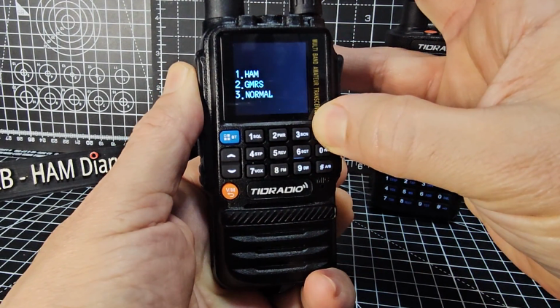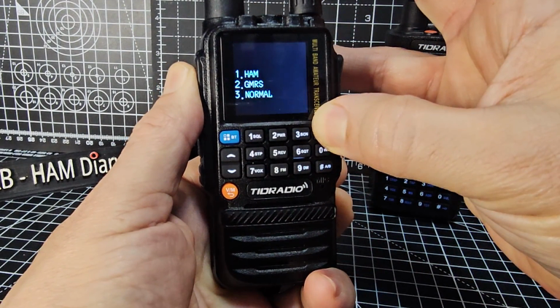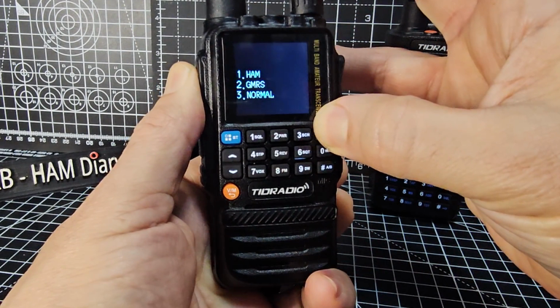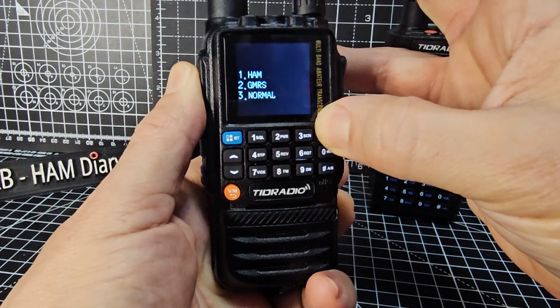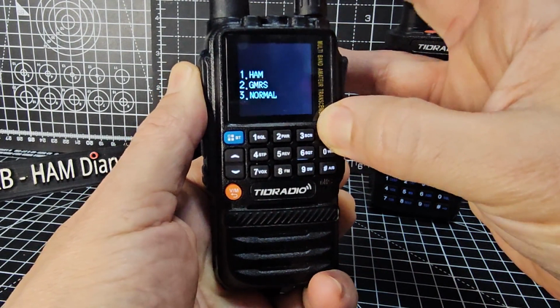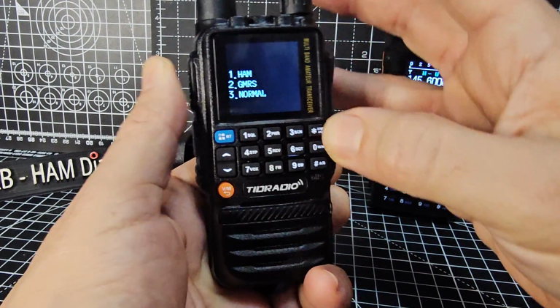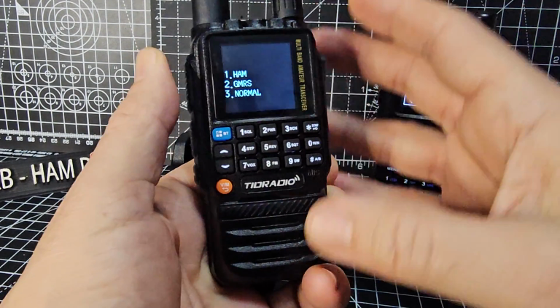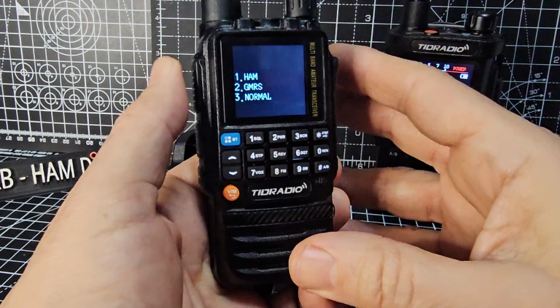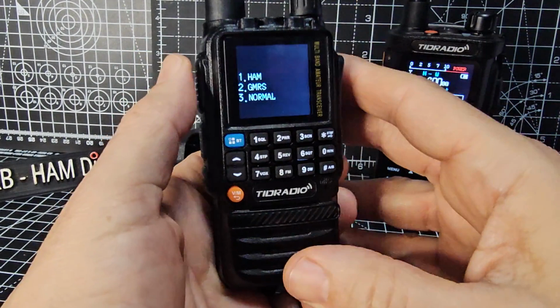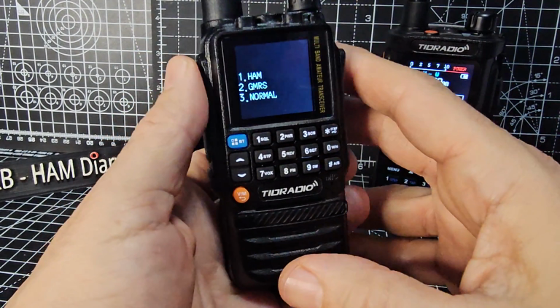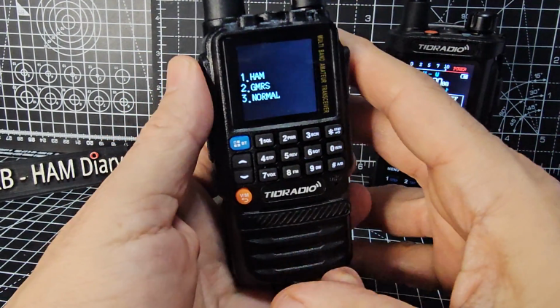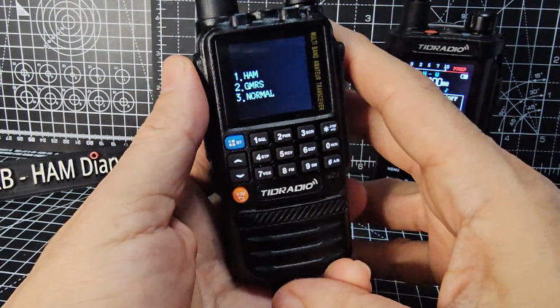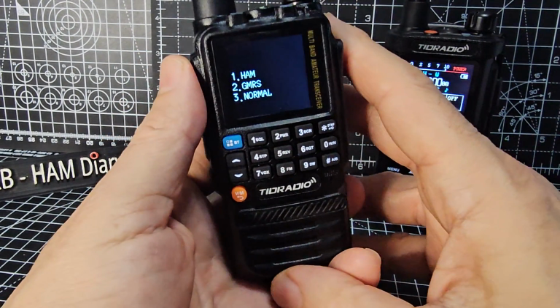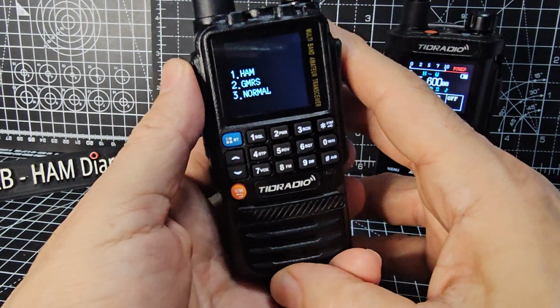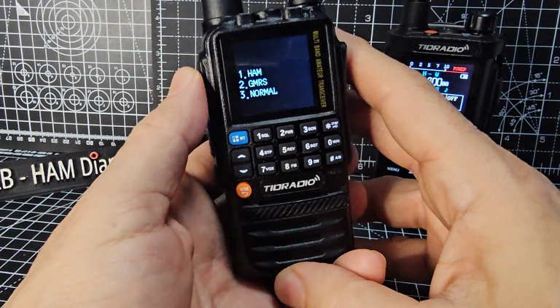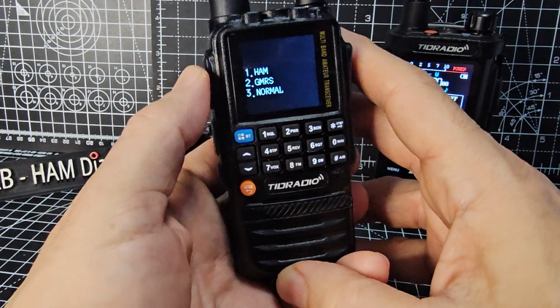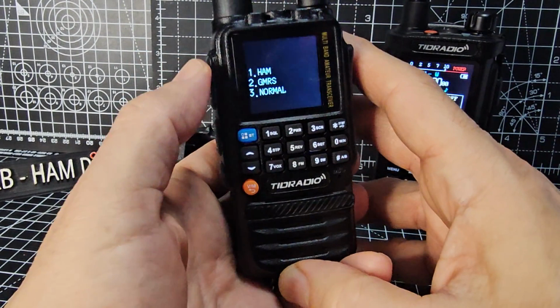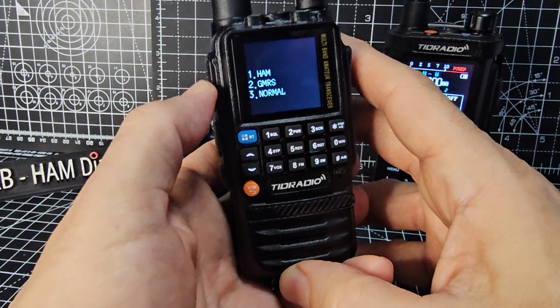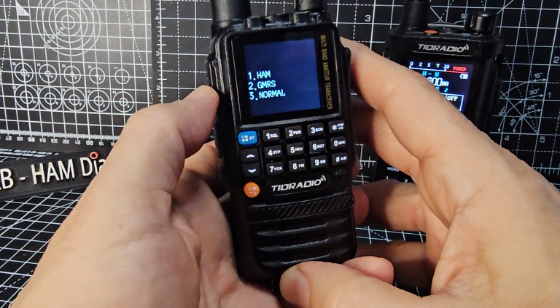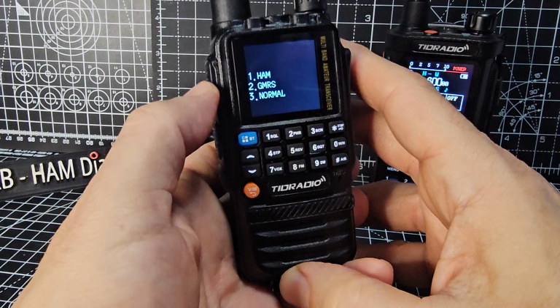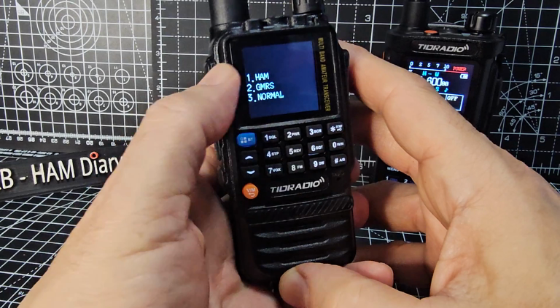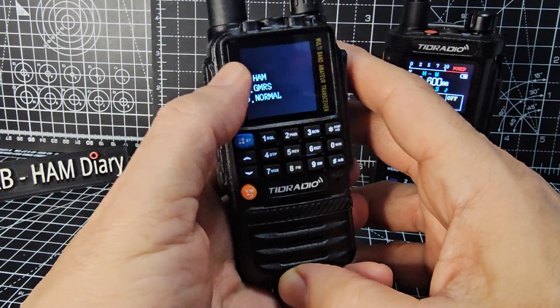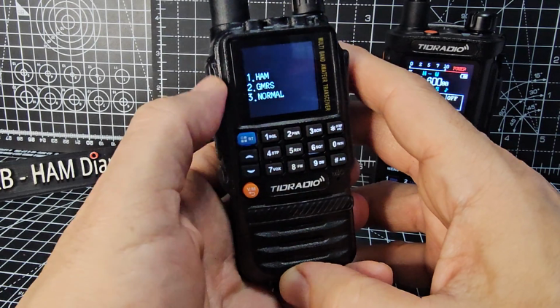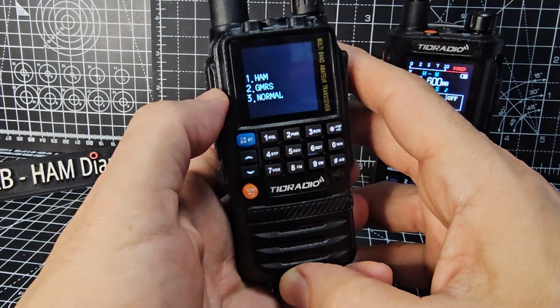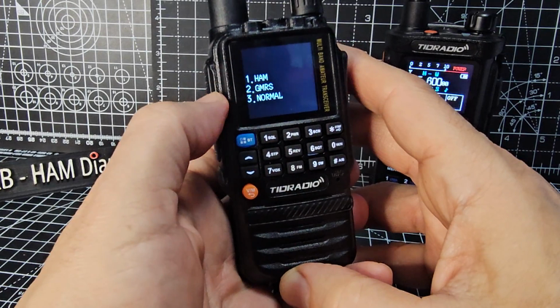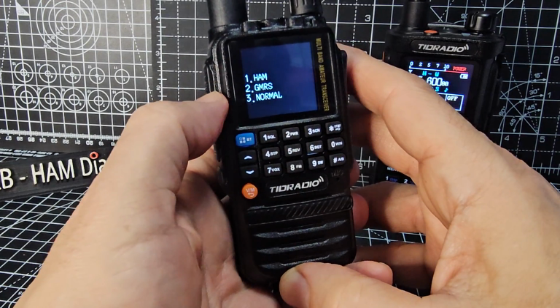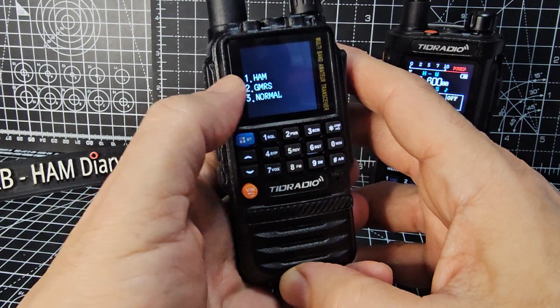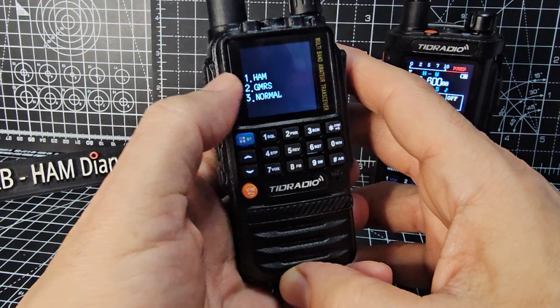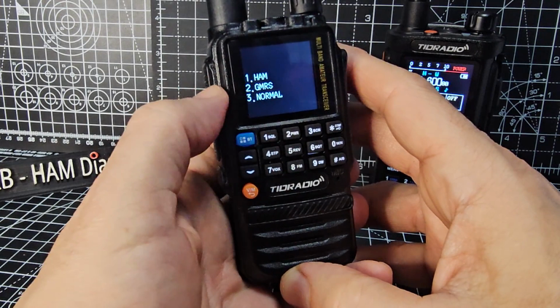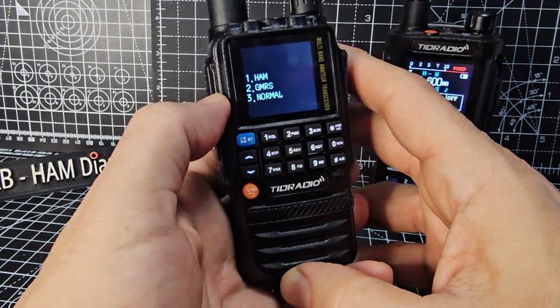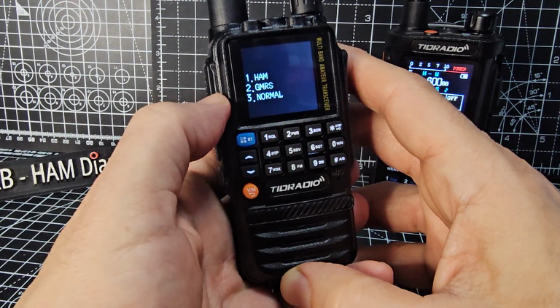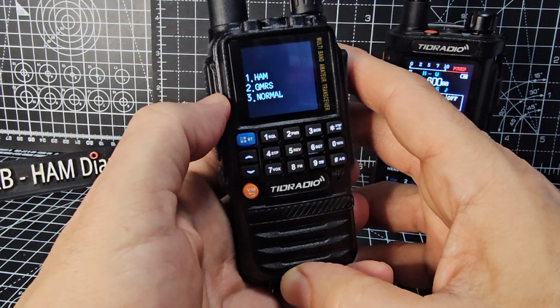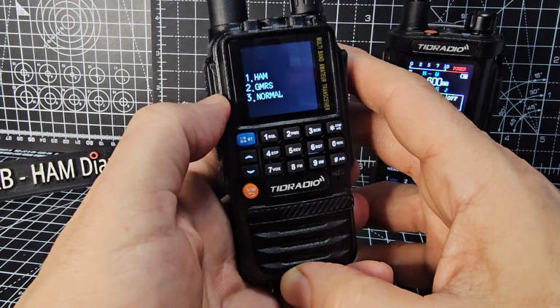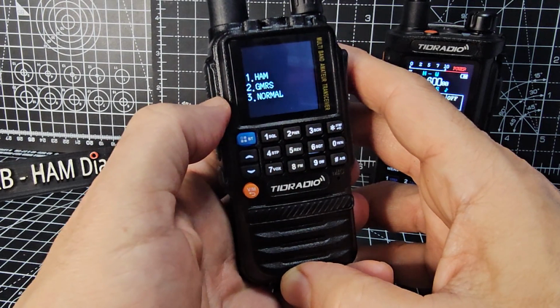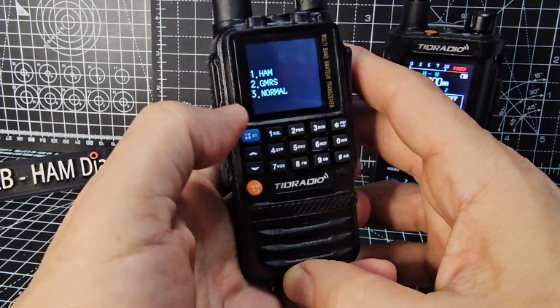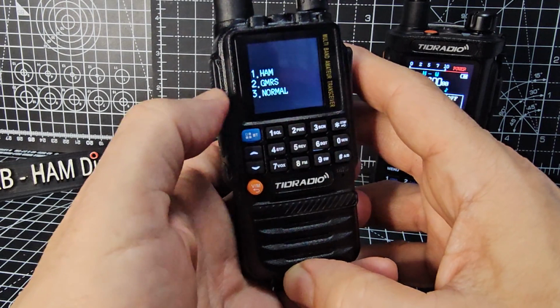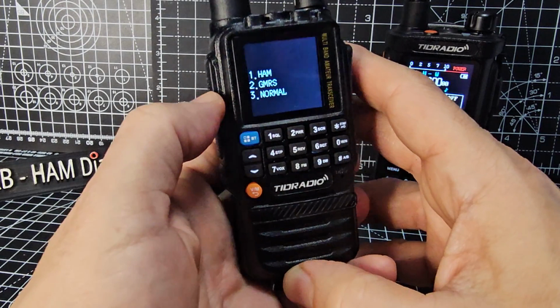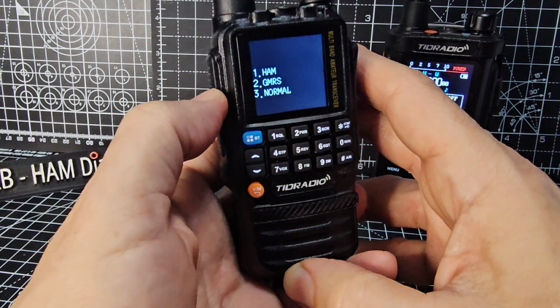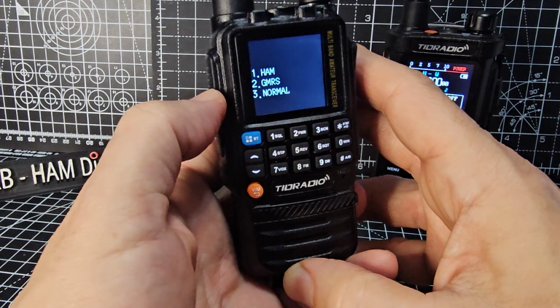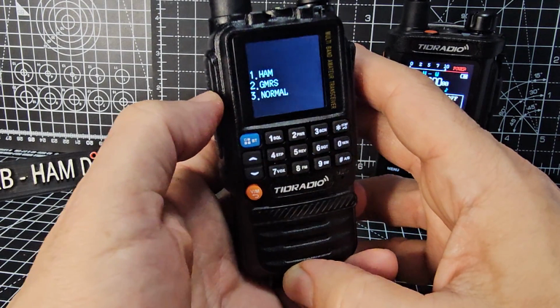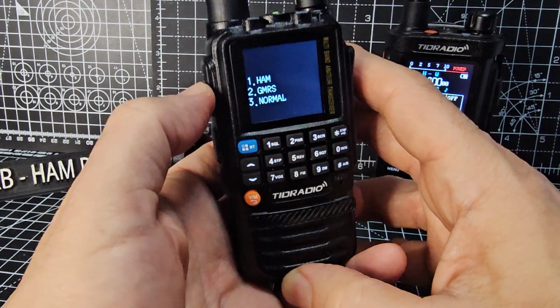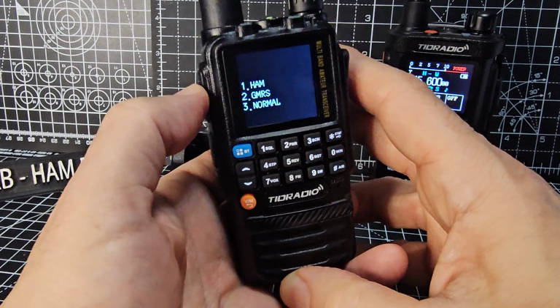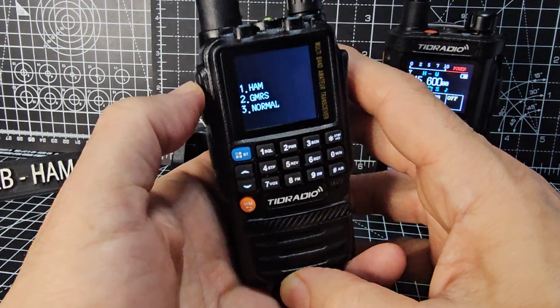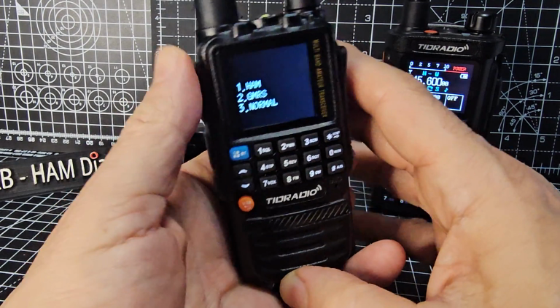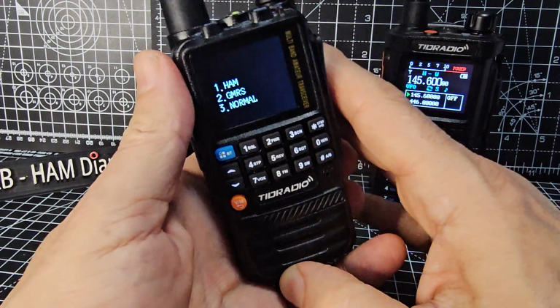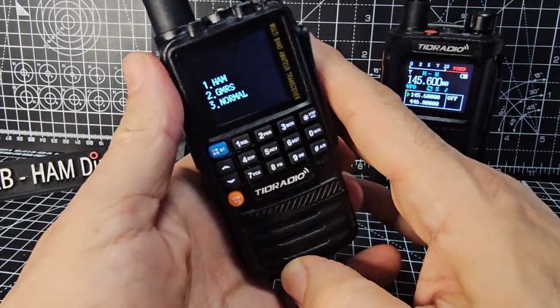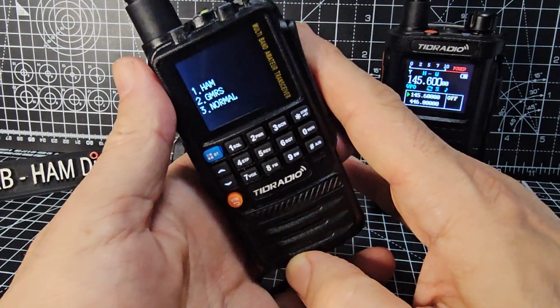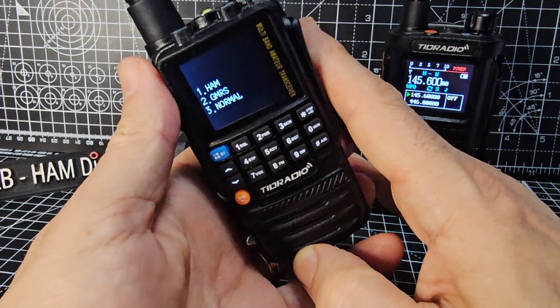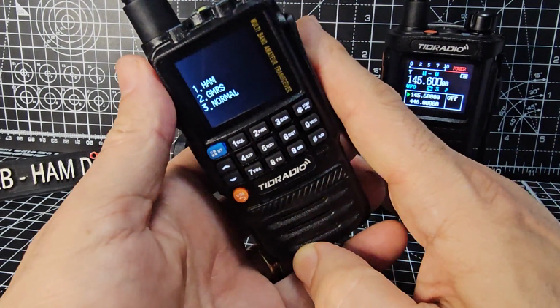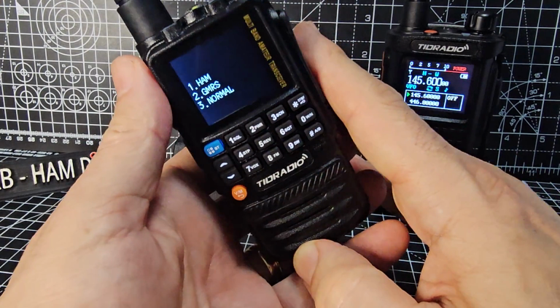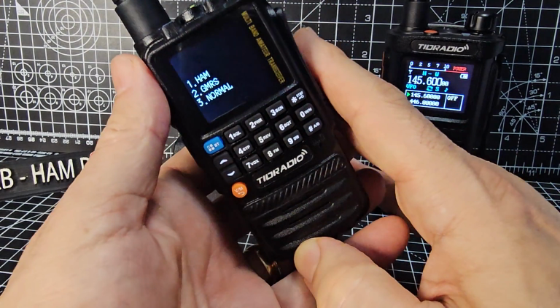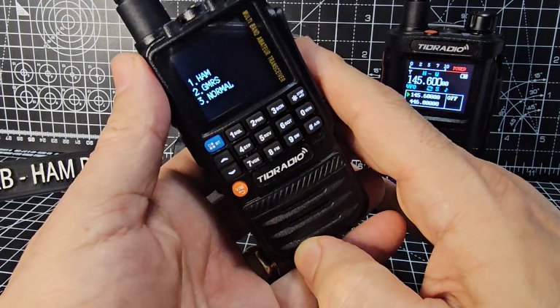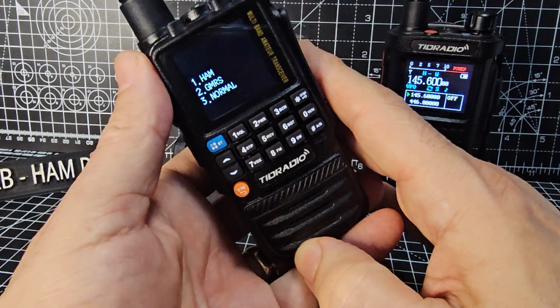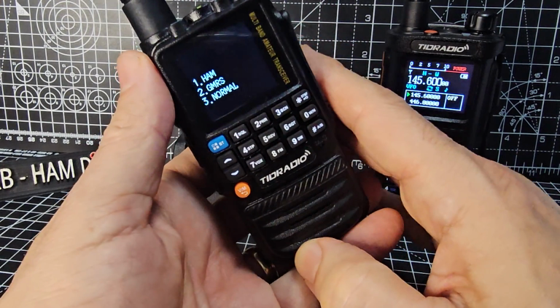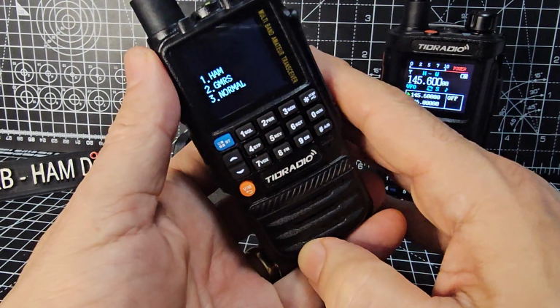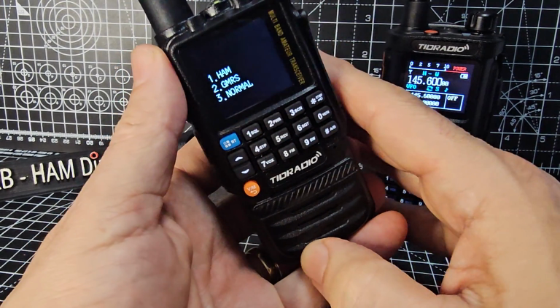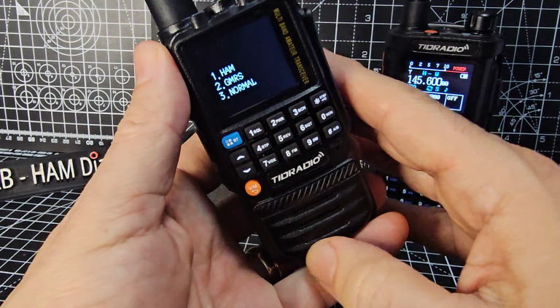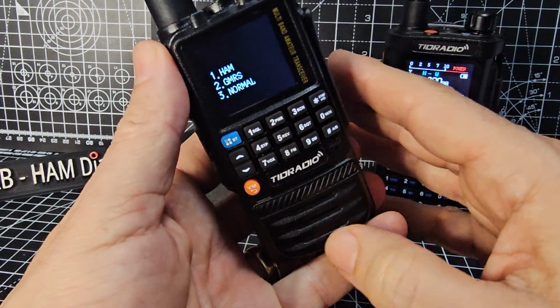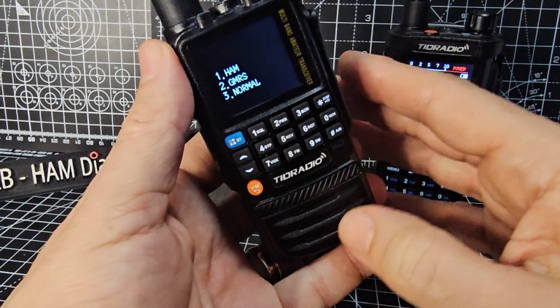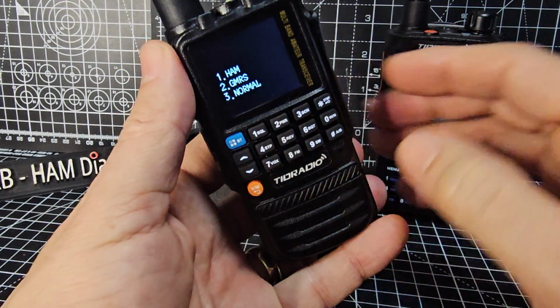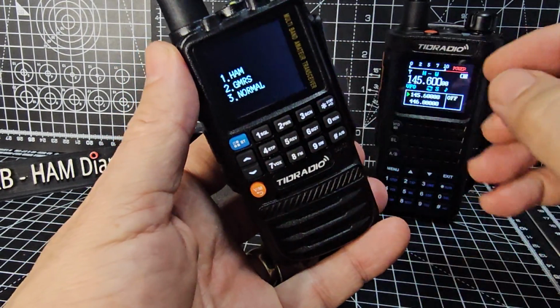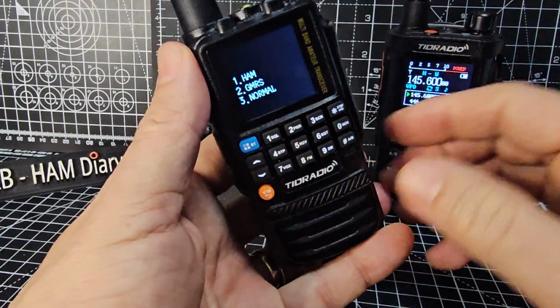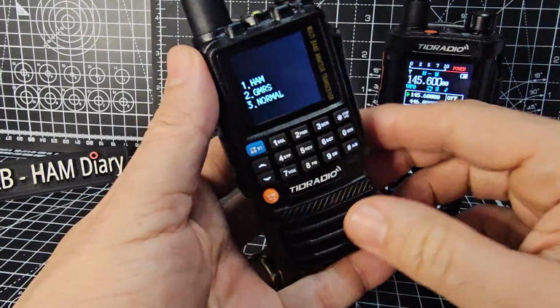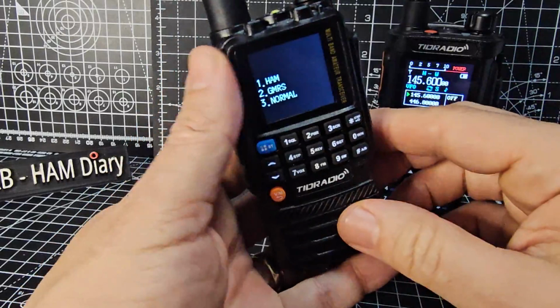And look, you can choose now between HAM, GMRS or normal. It's that simple and that quick. Thanks for watching.